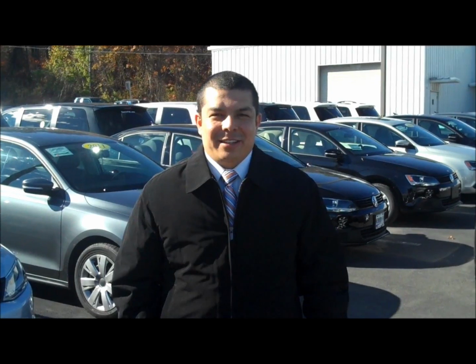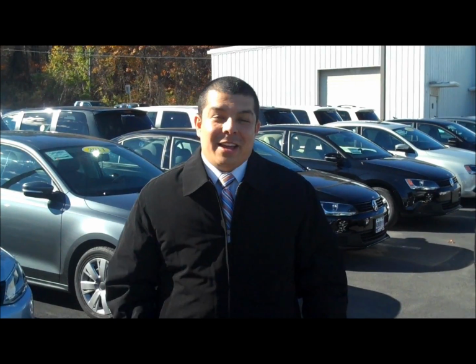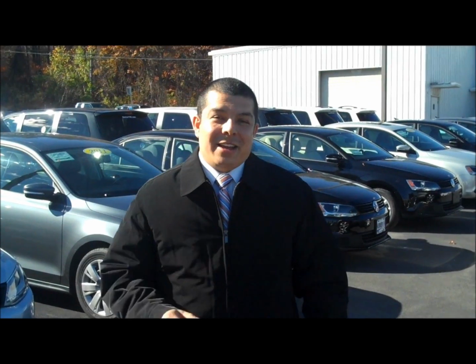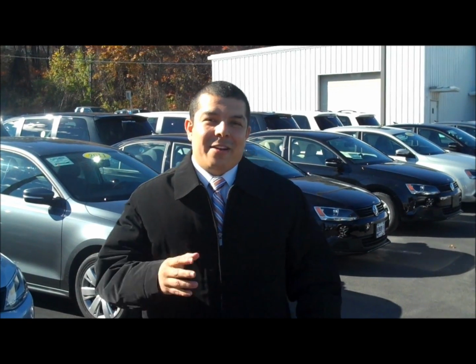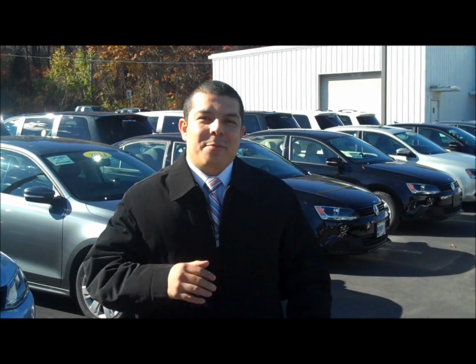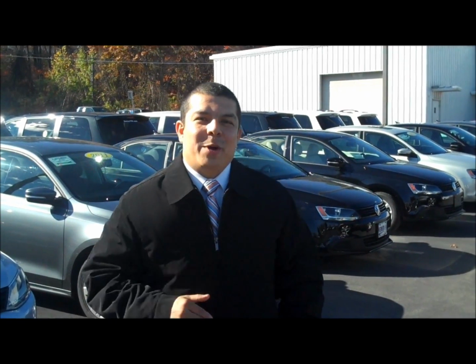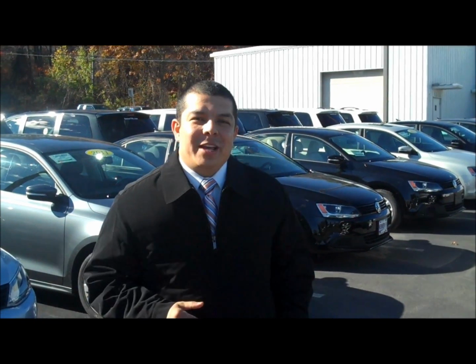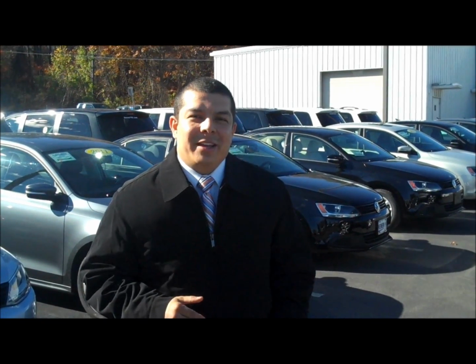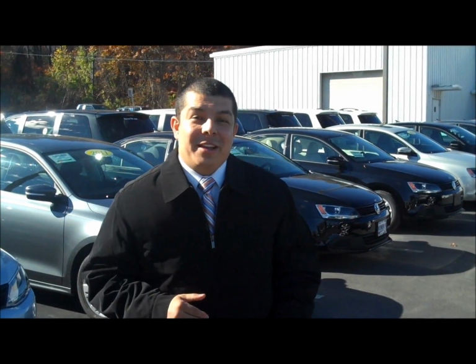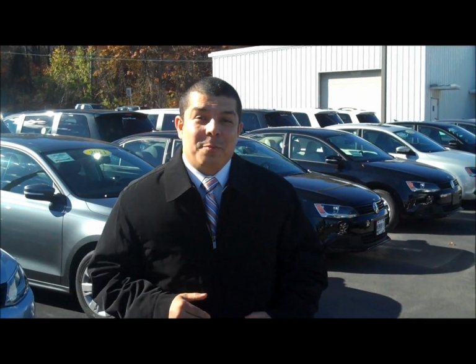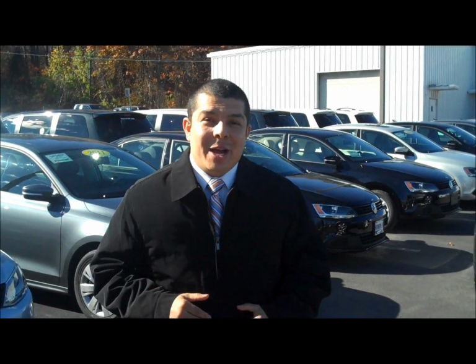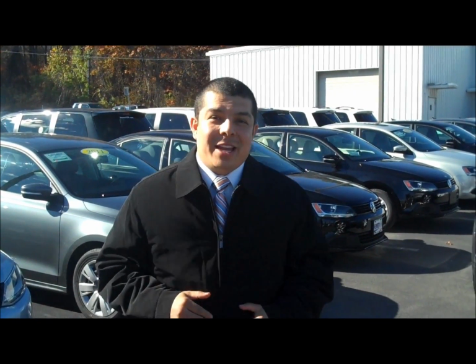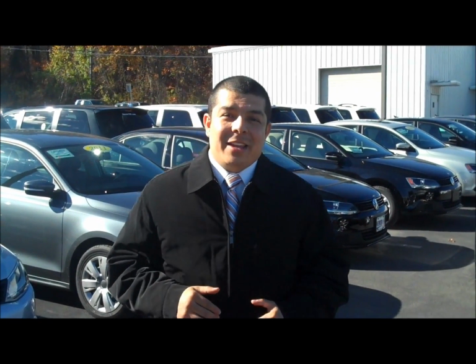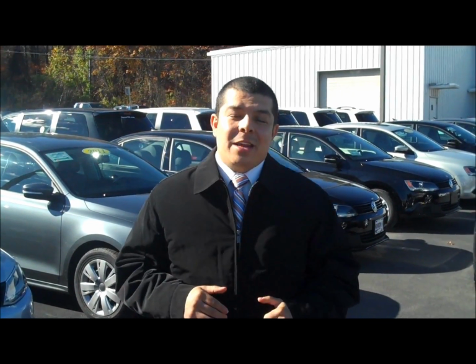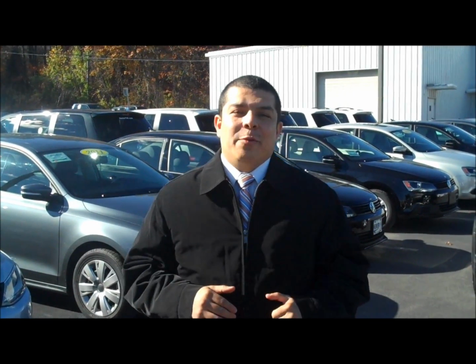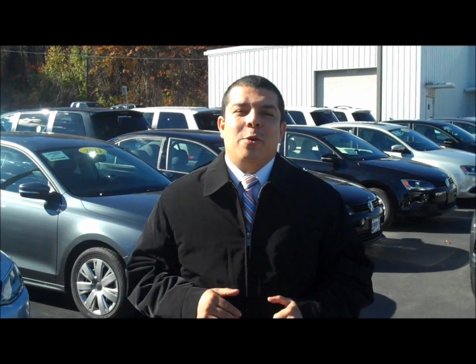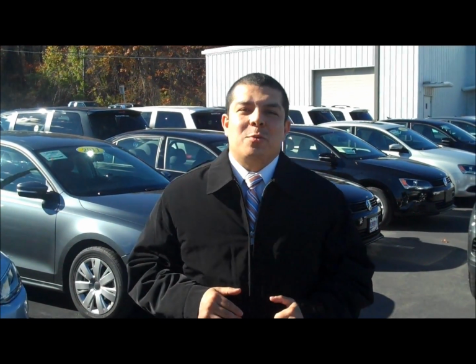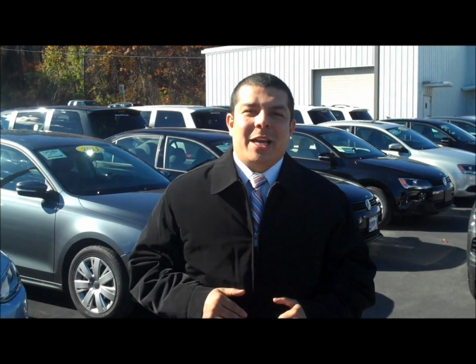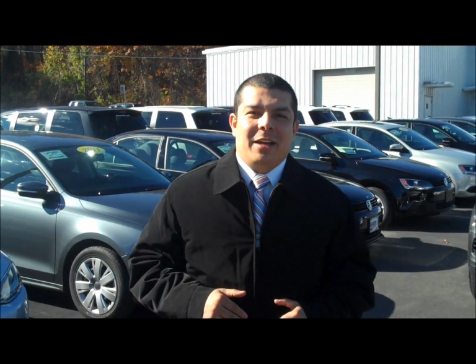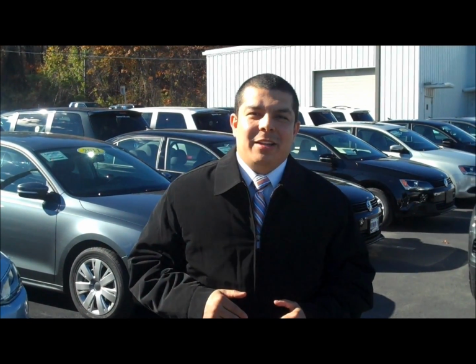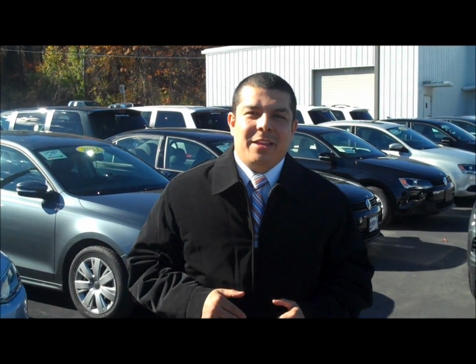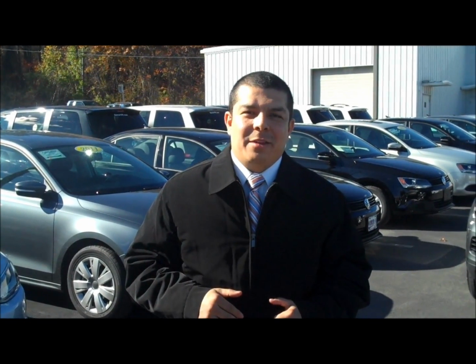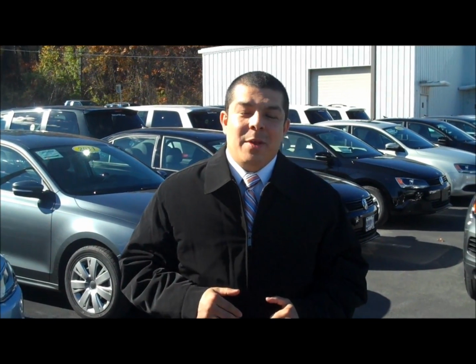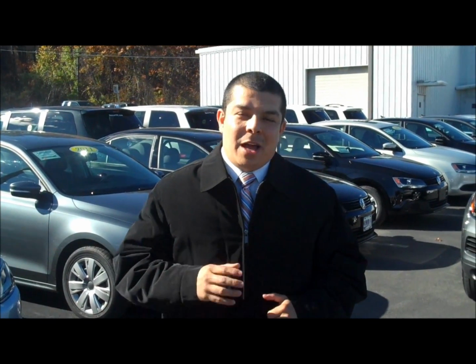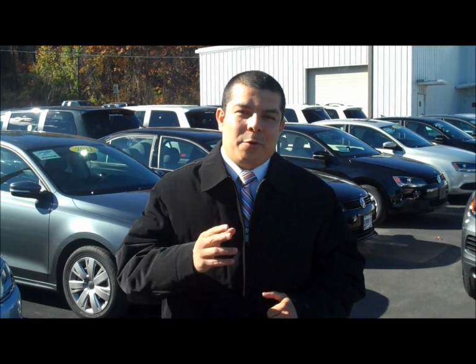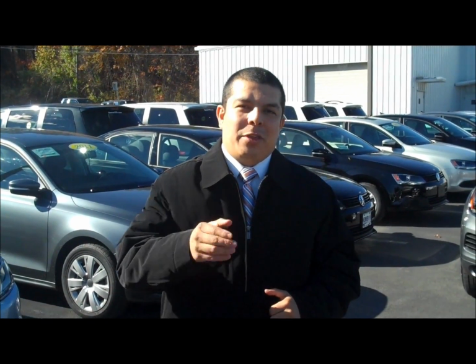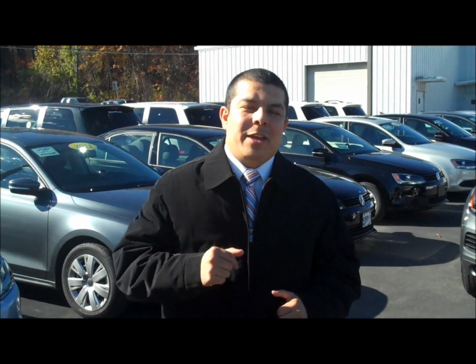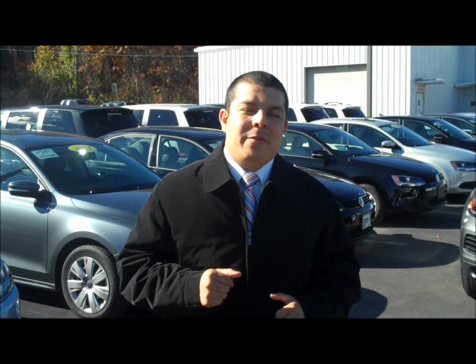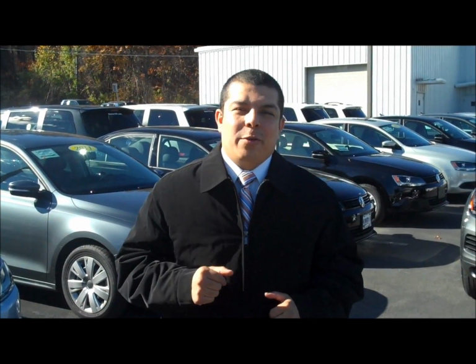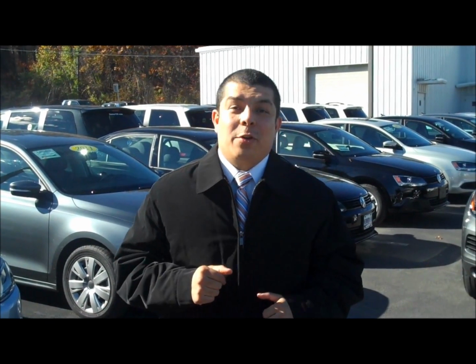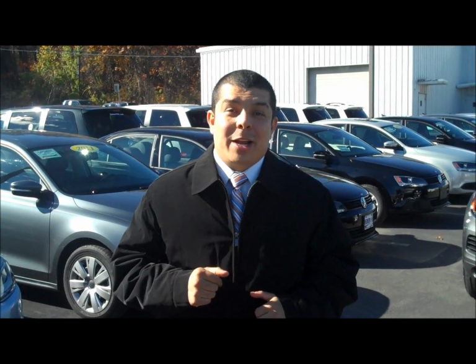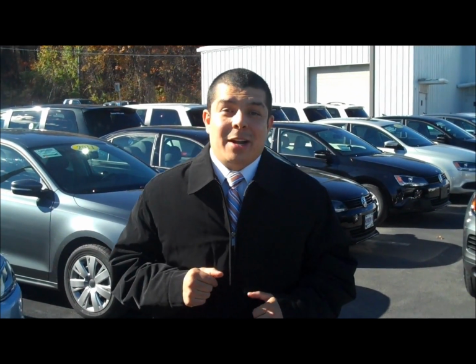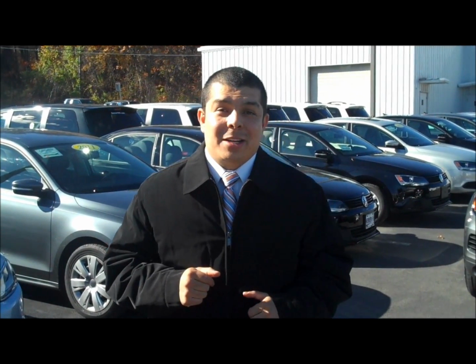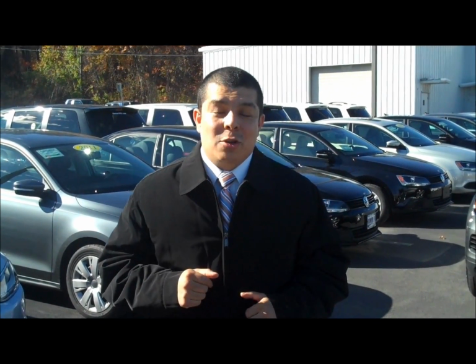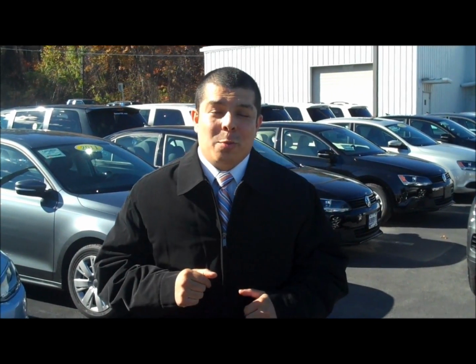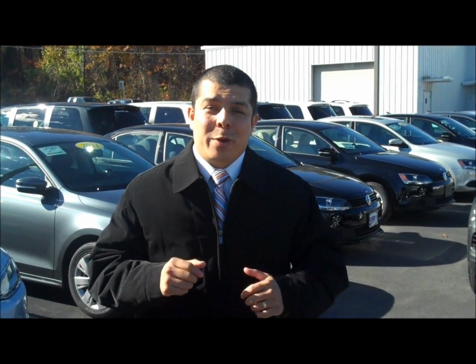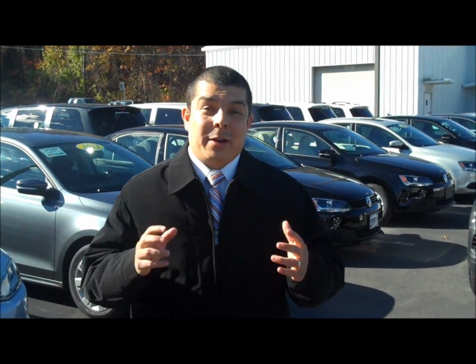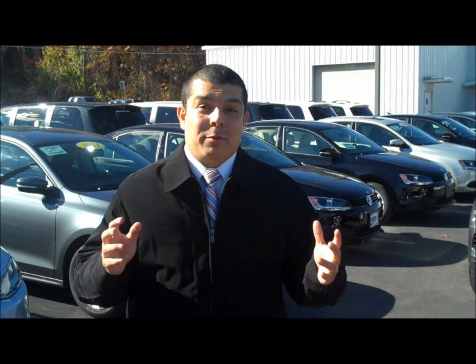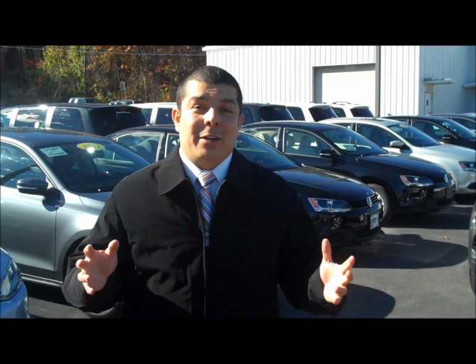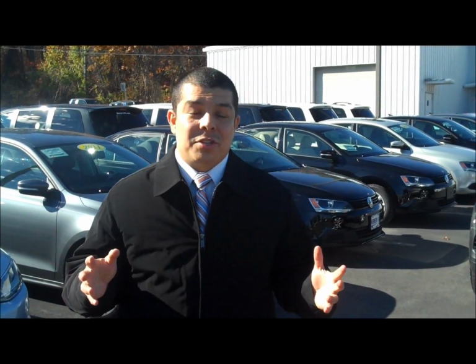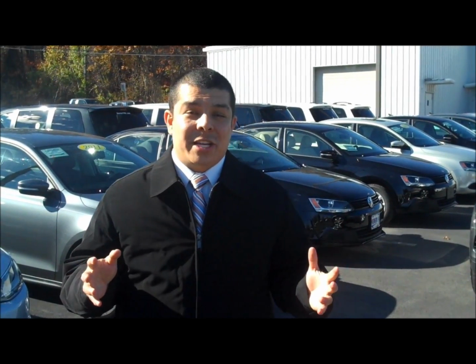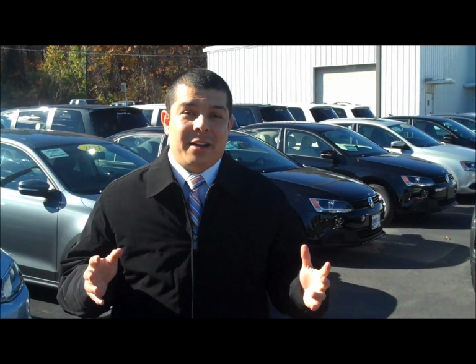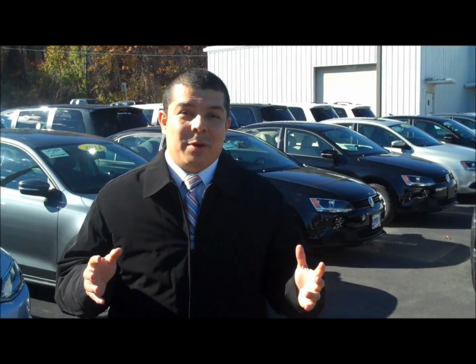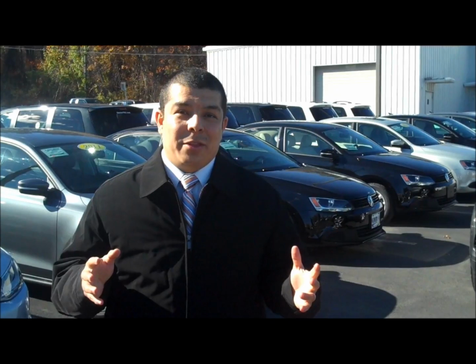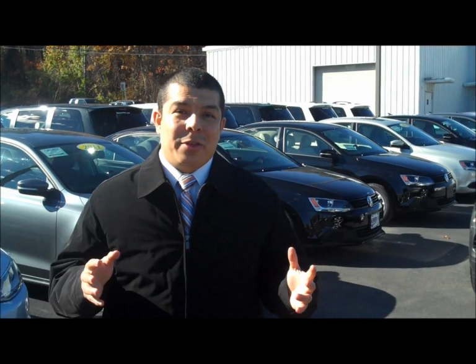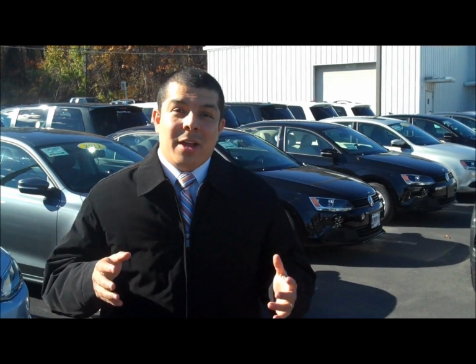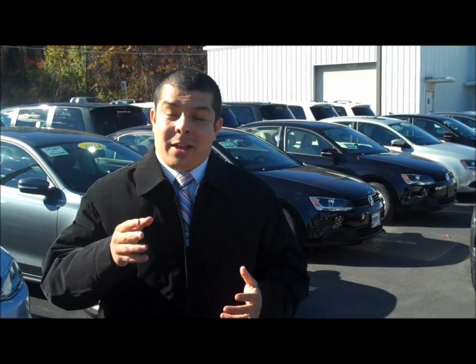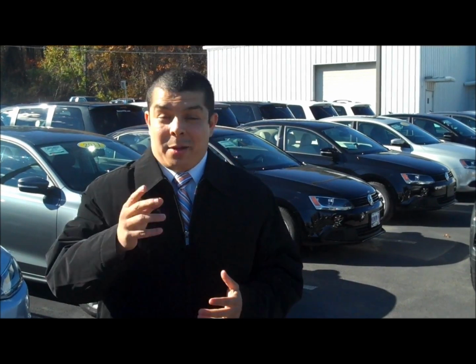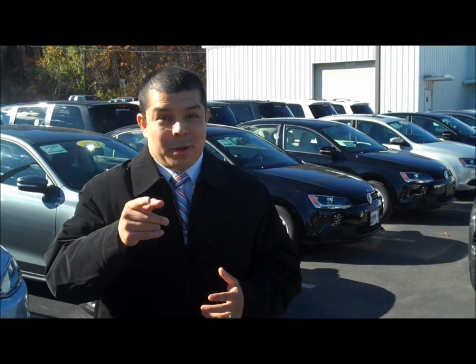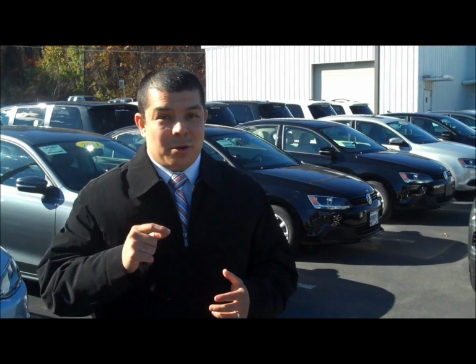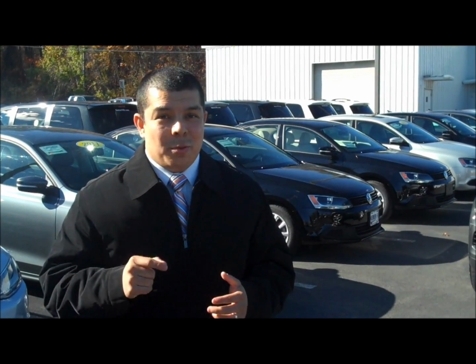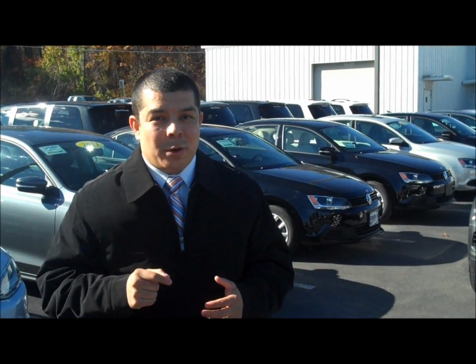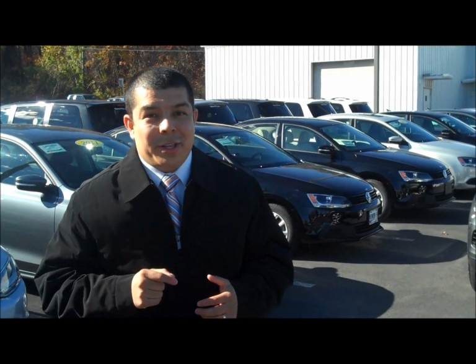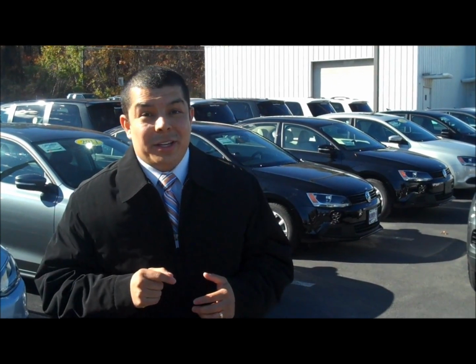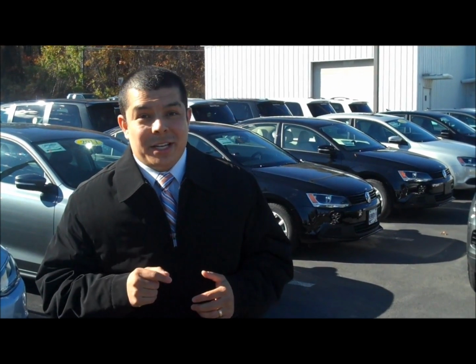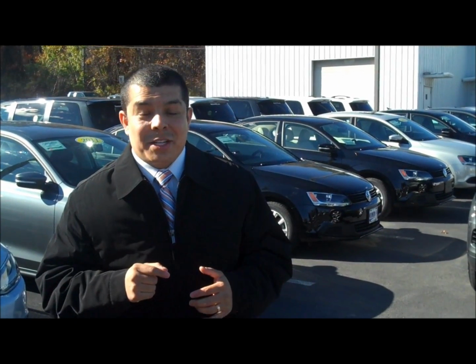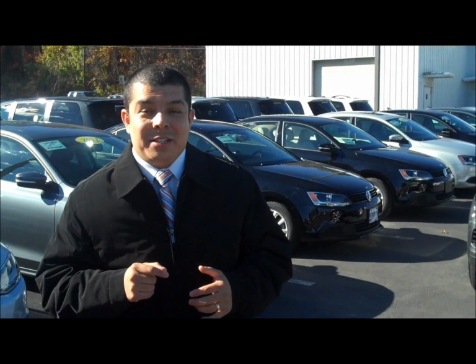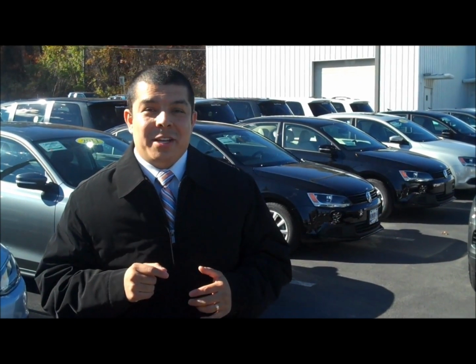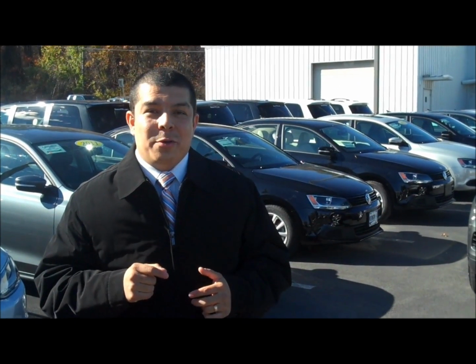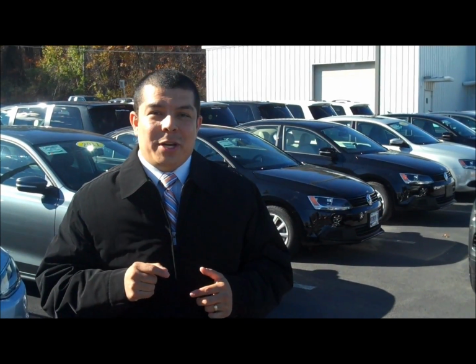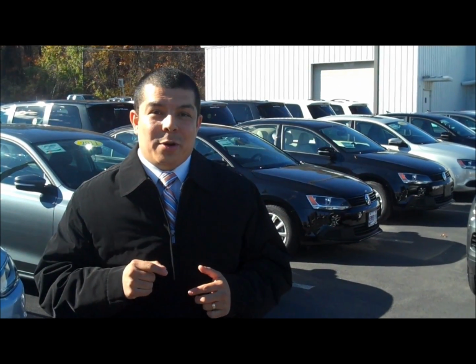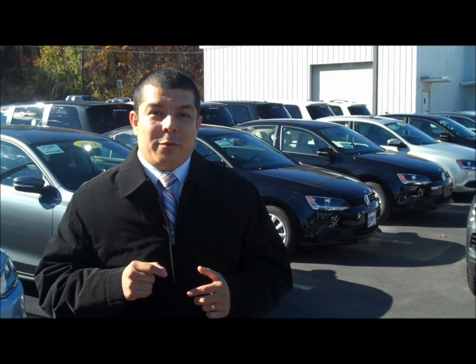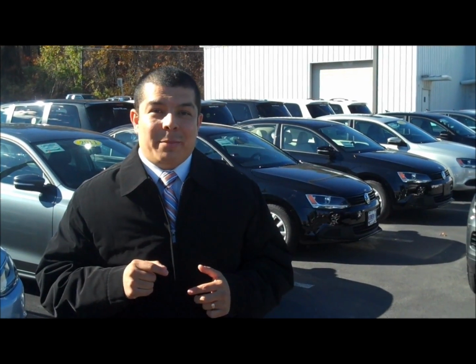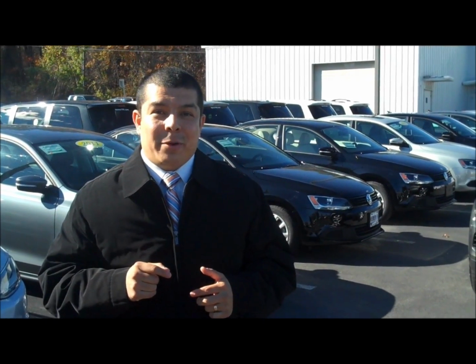Hey everybody, it's Mike at Neymar Volkswagen in Latham. I want to thank you for a great October — we had a record-setting month. But don't worry, the deals continue in November.